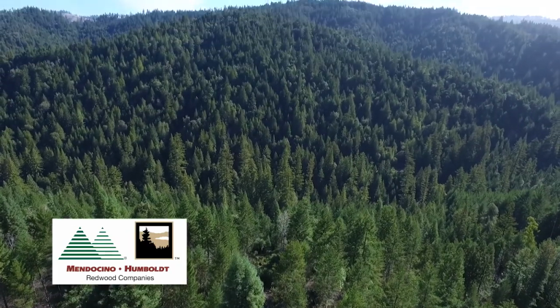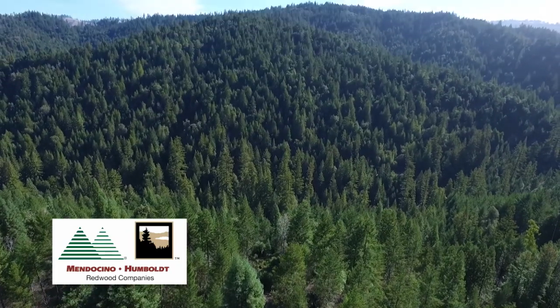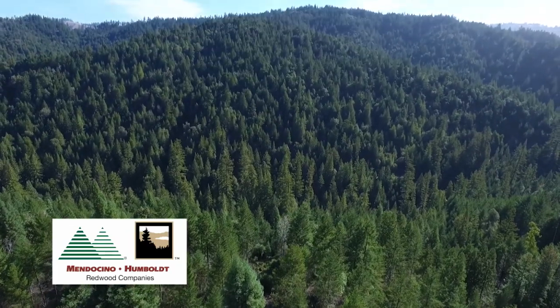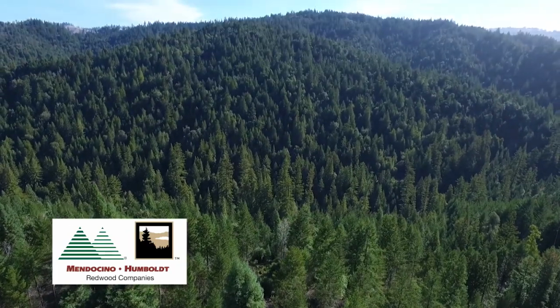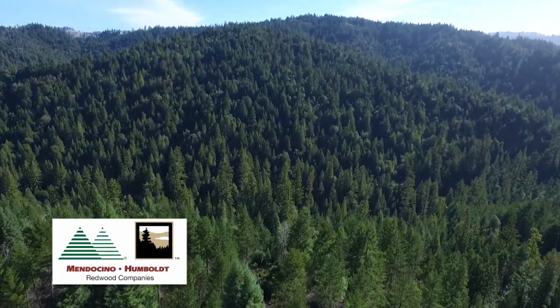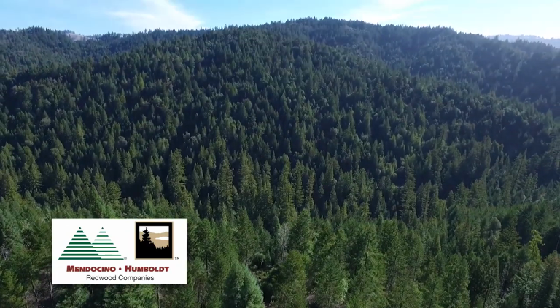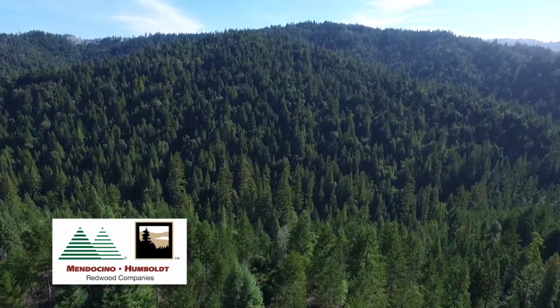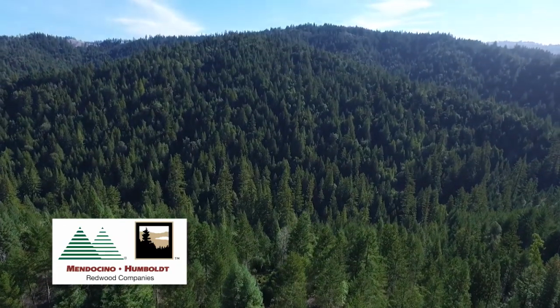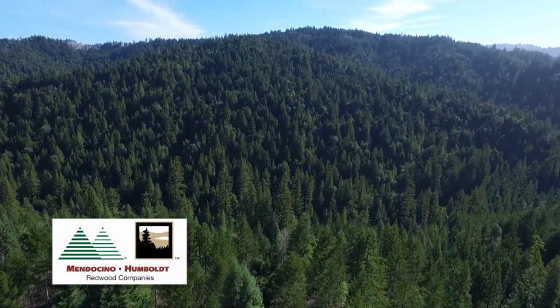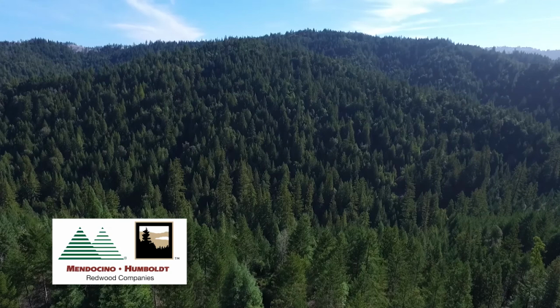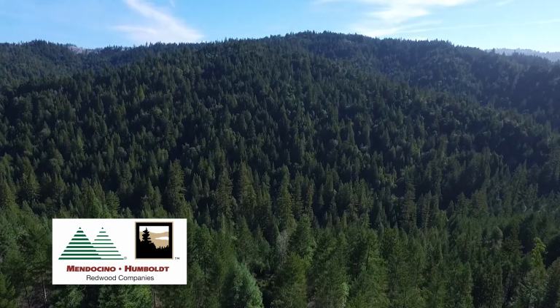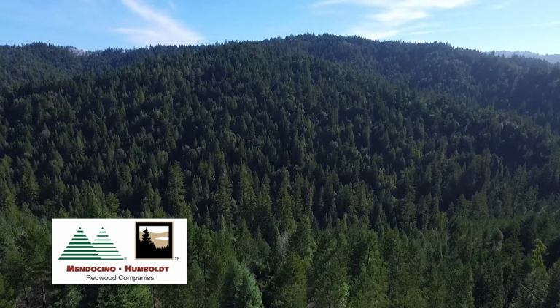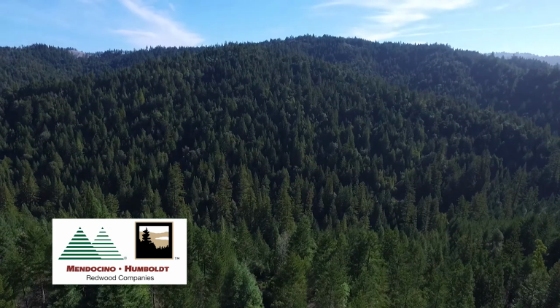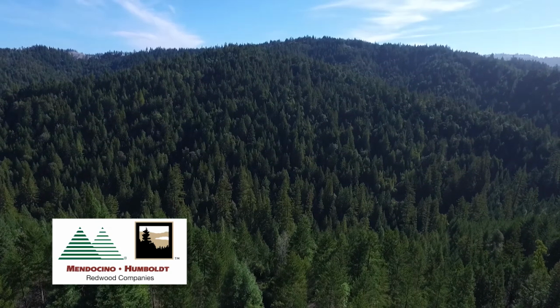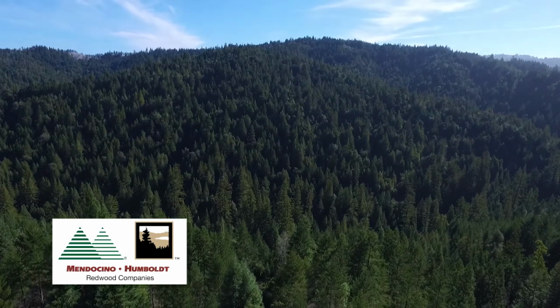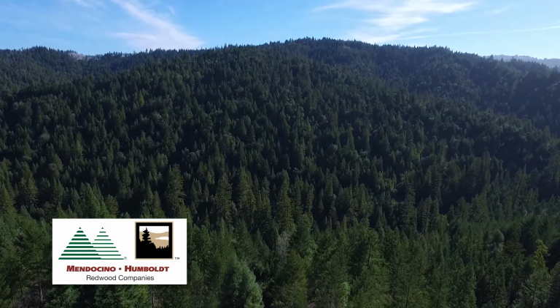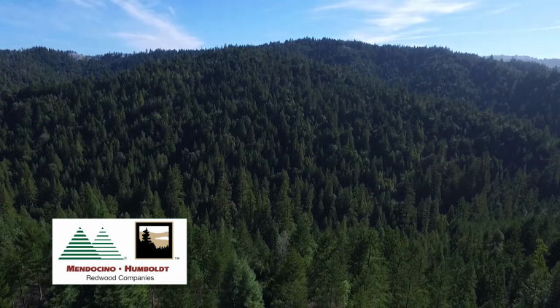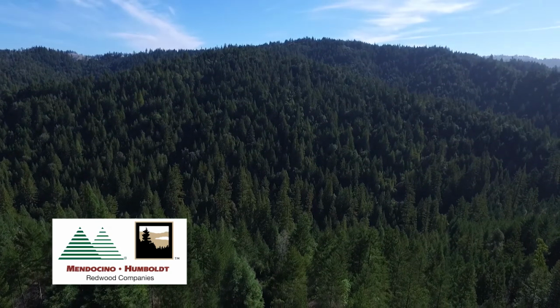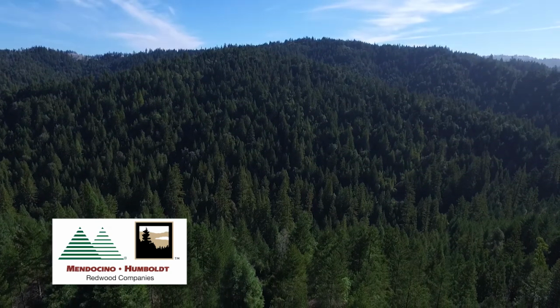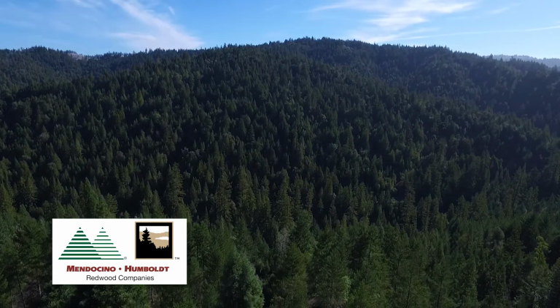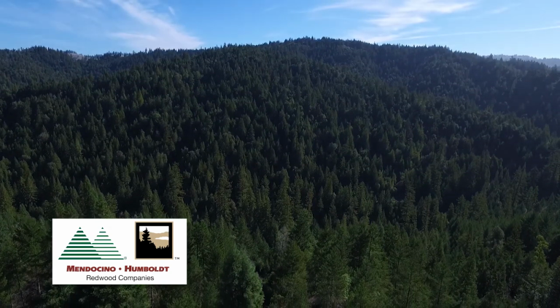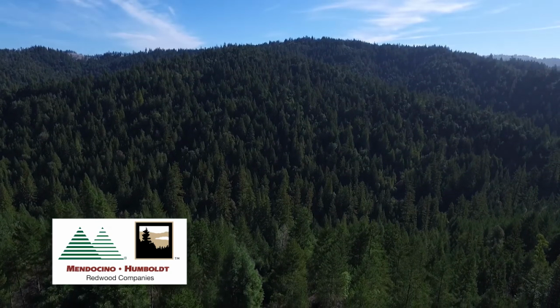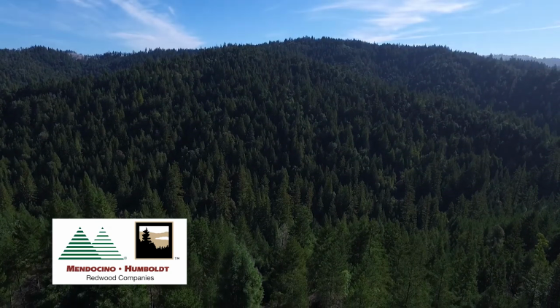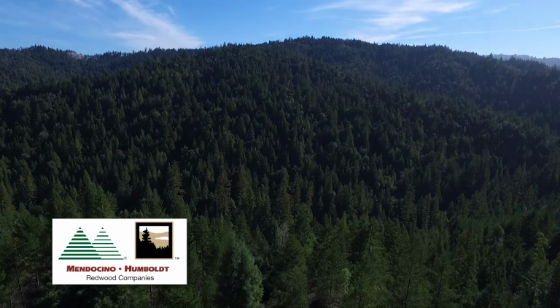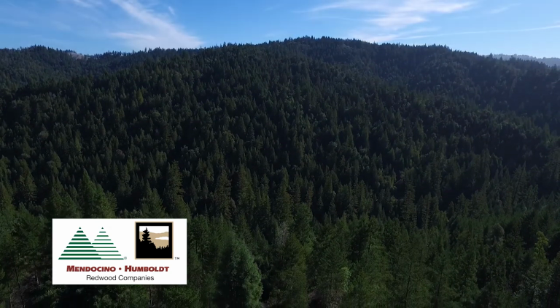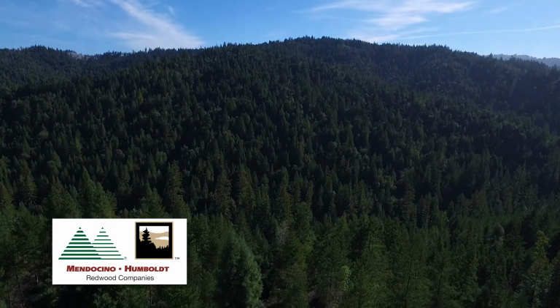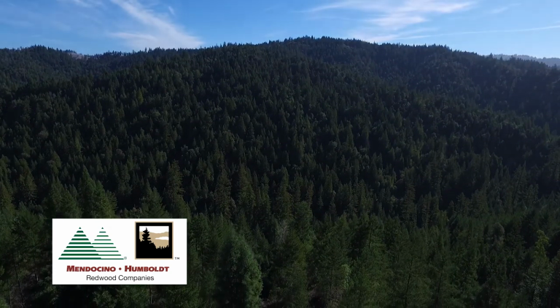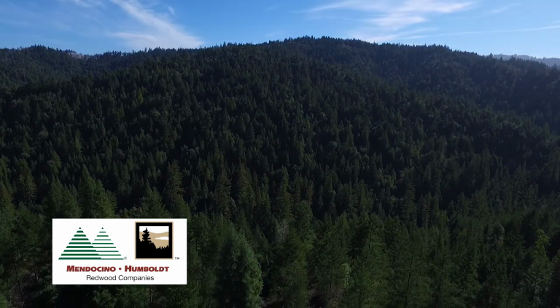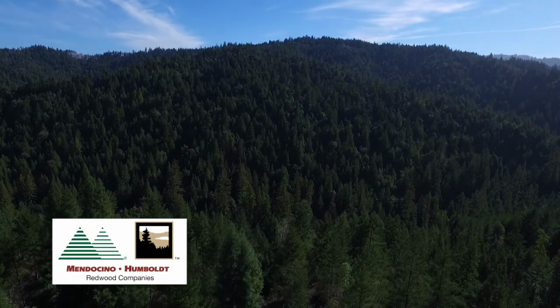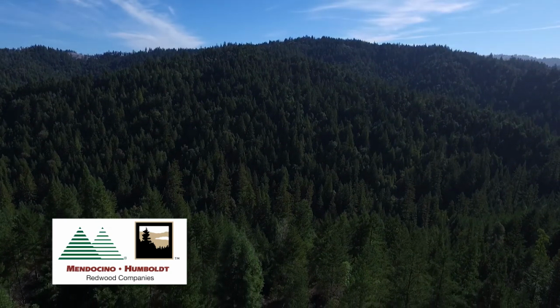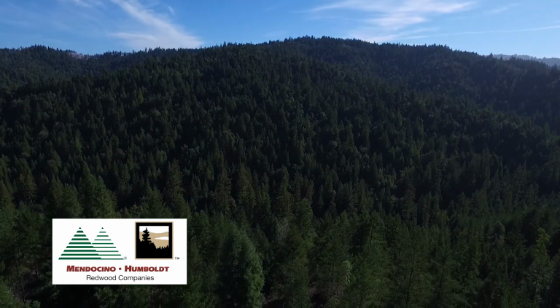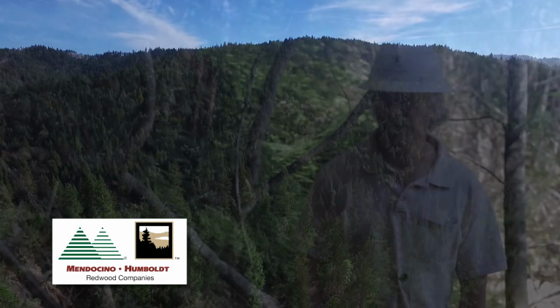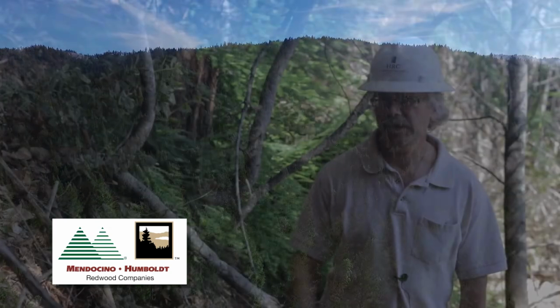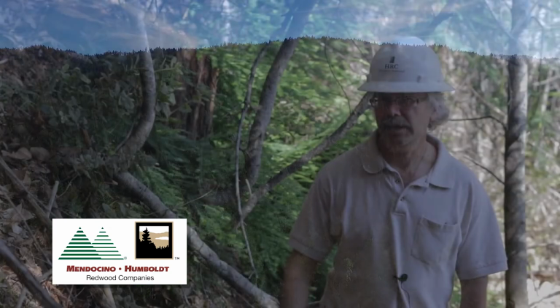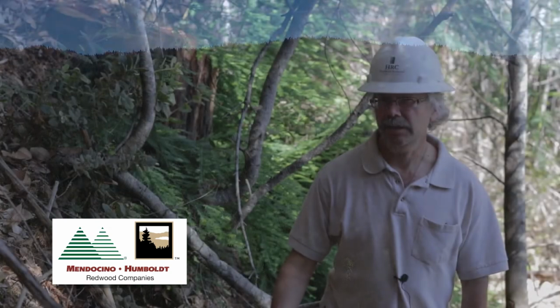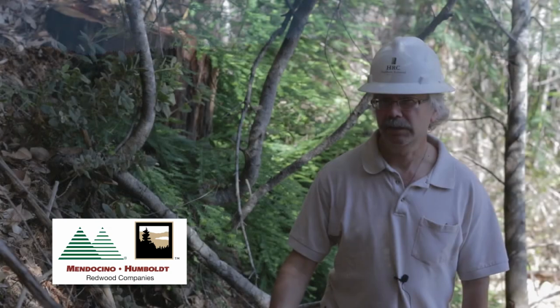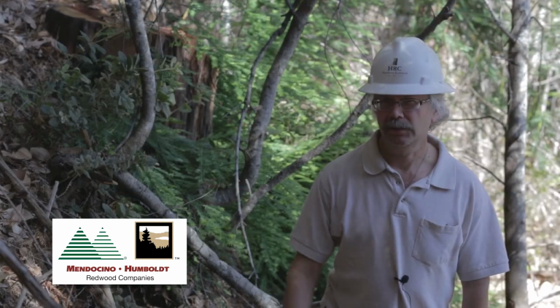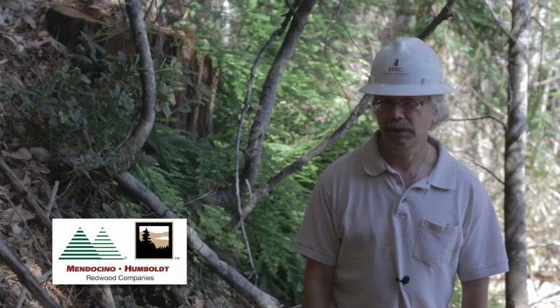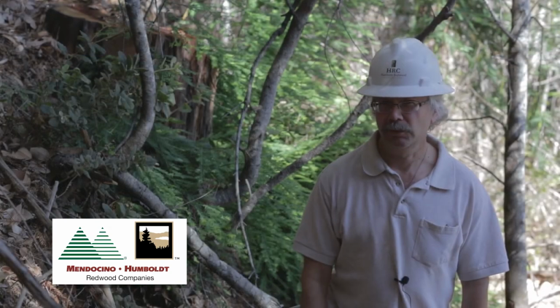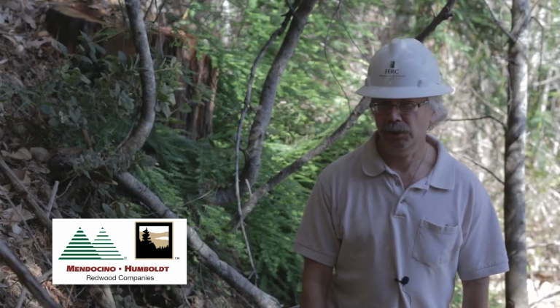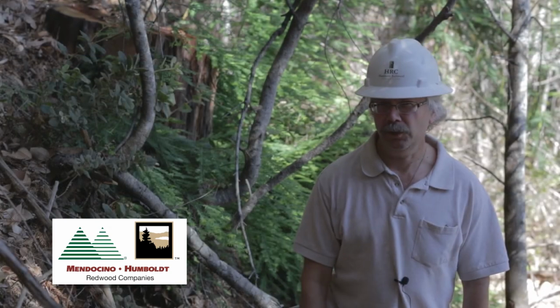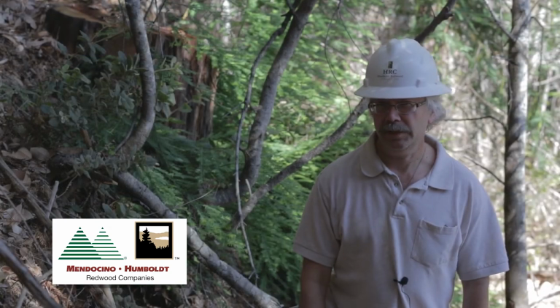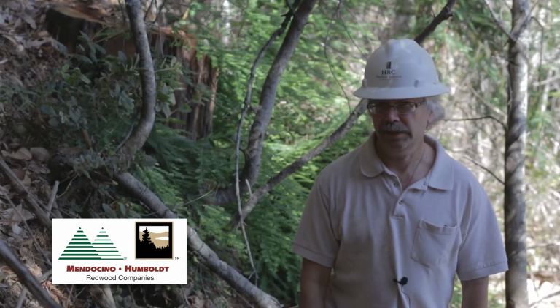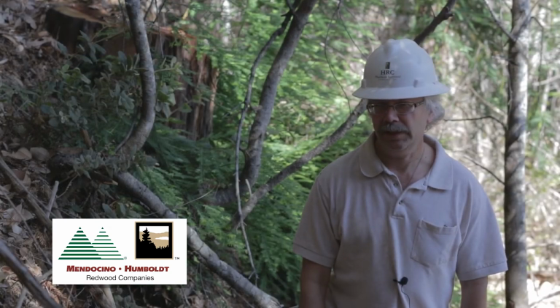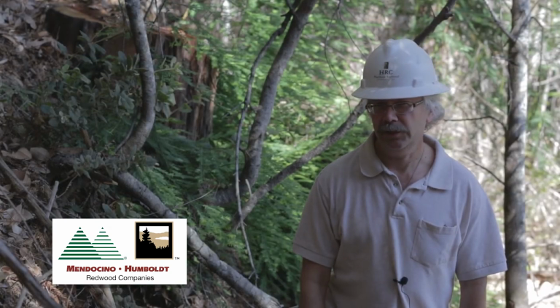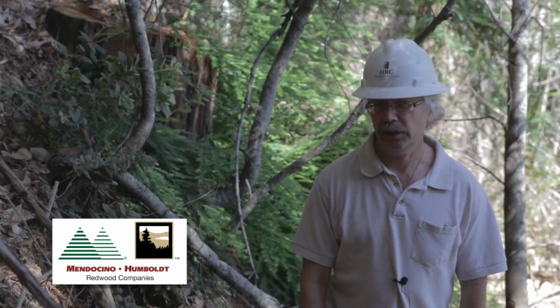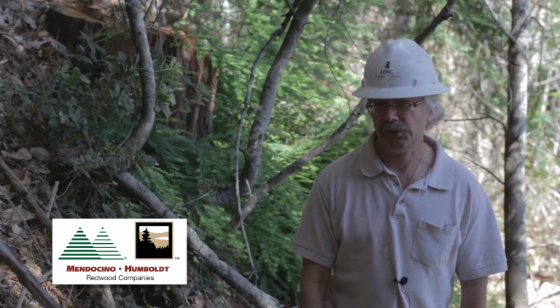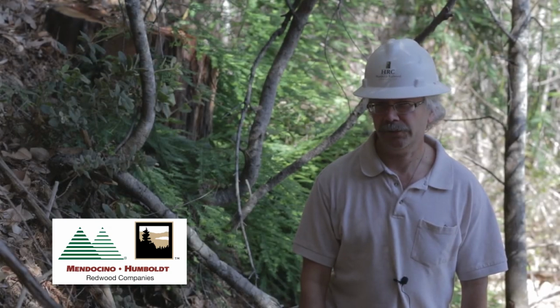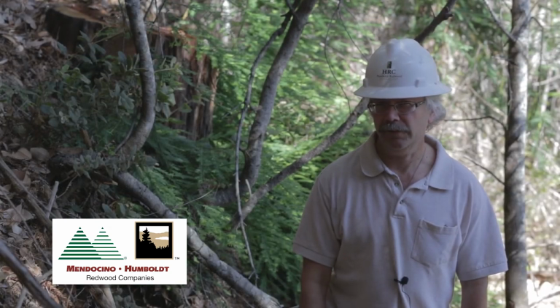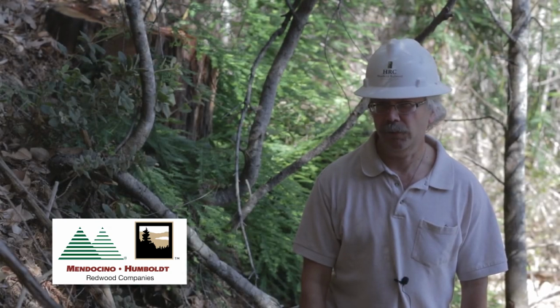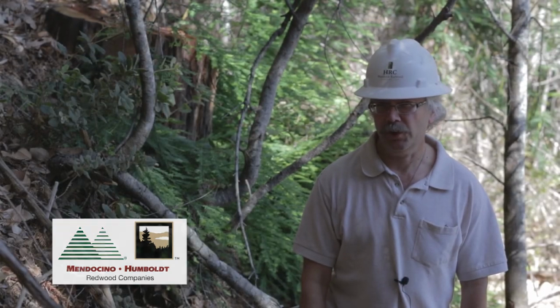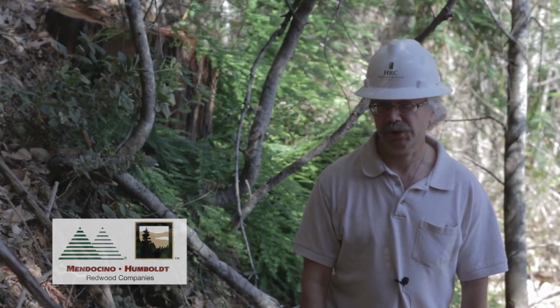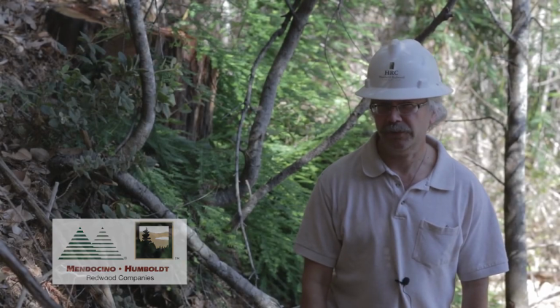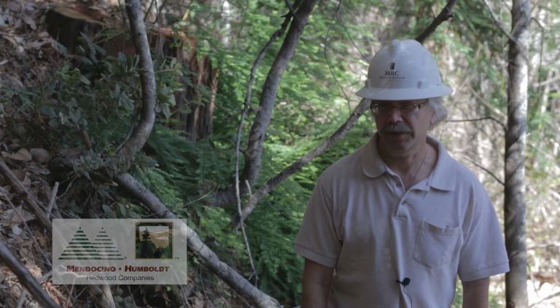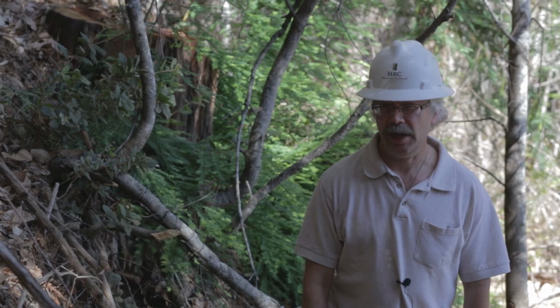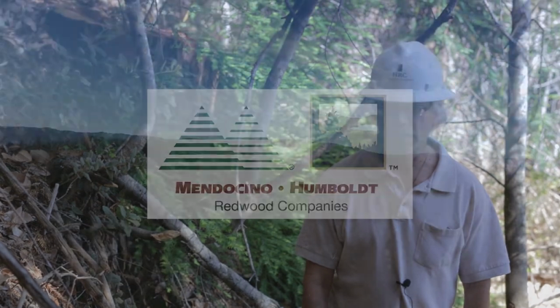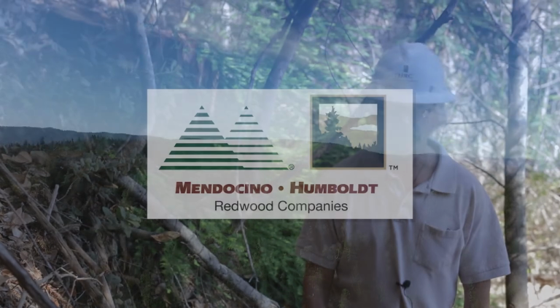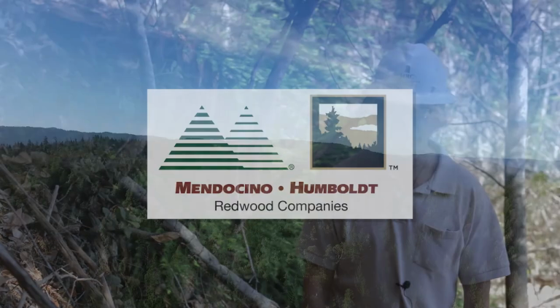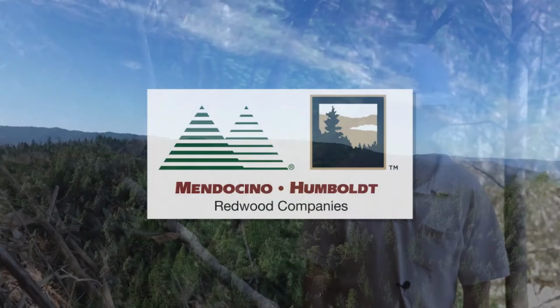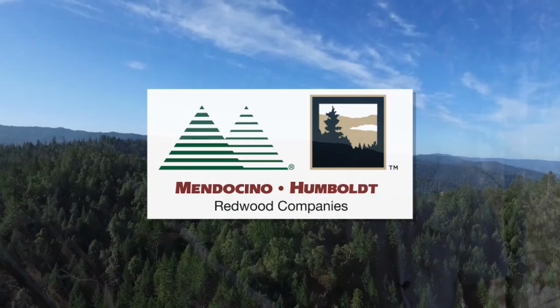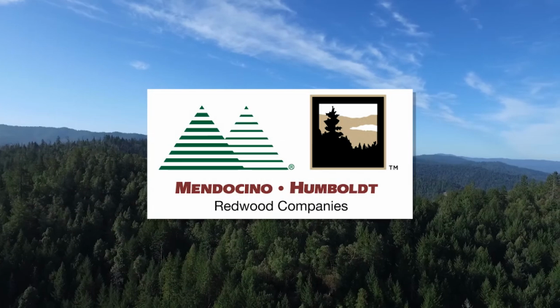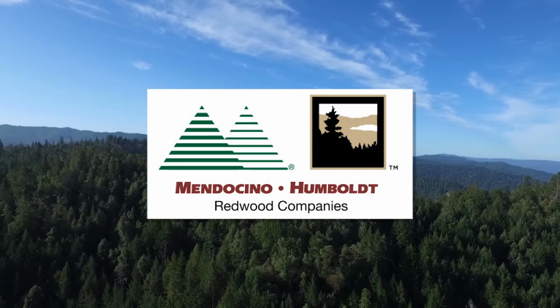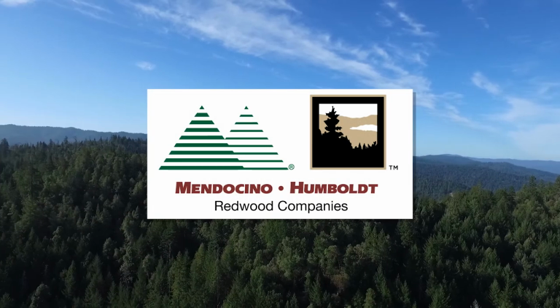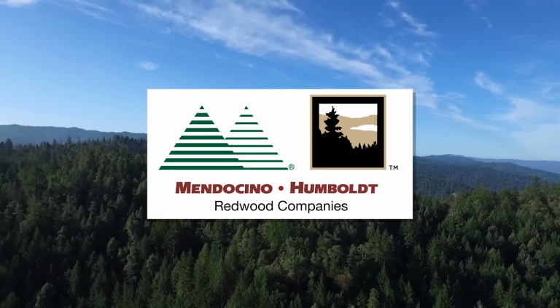Treating these tan oaks helps us ensure that we have healthy redwood and Douglas fir forest for now and in the future.